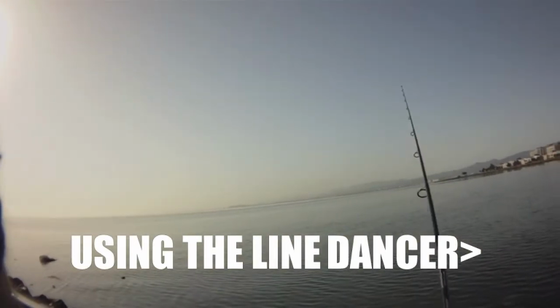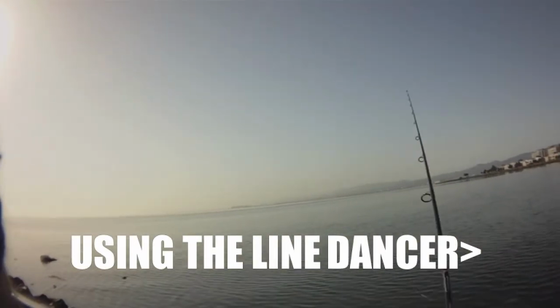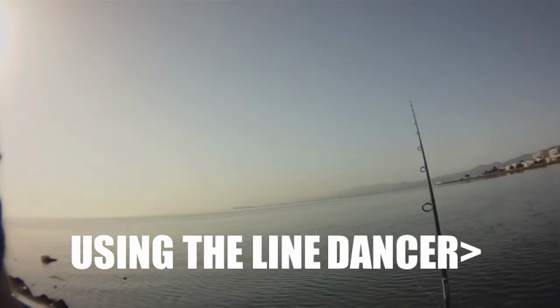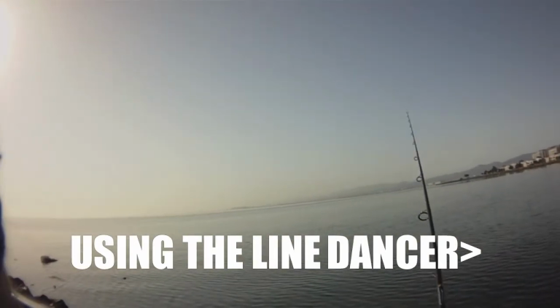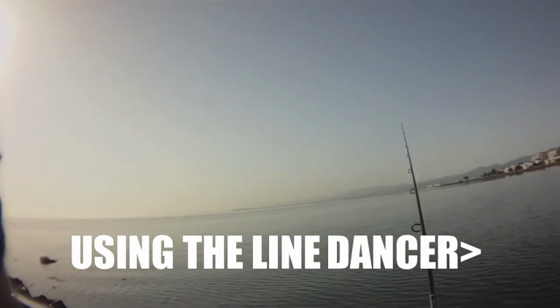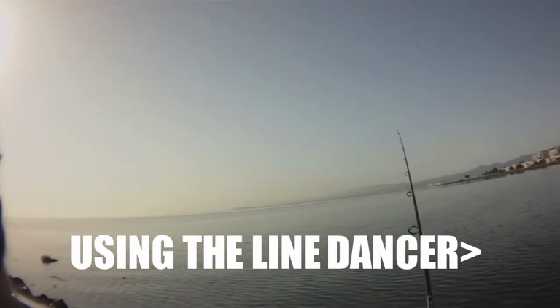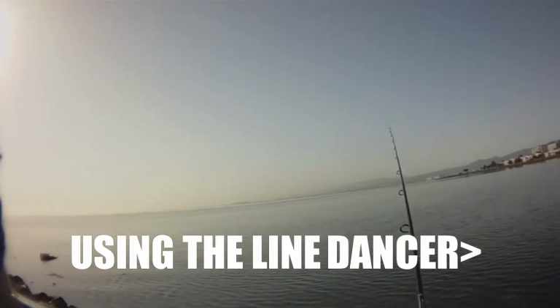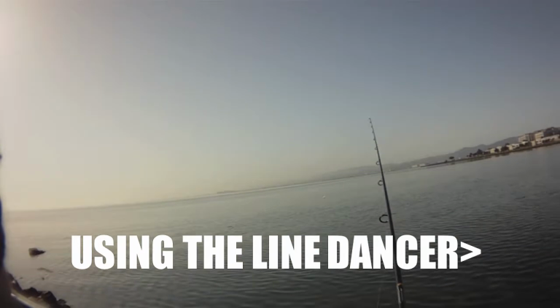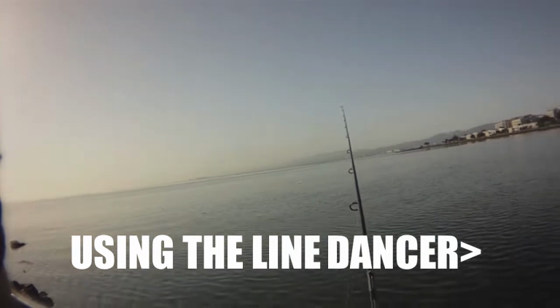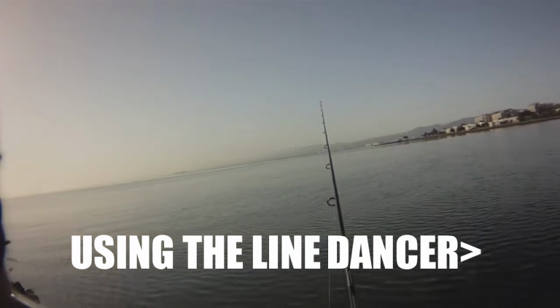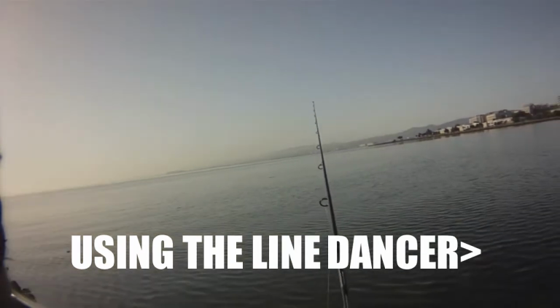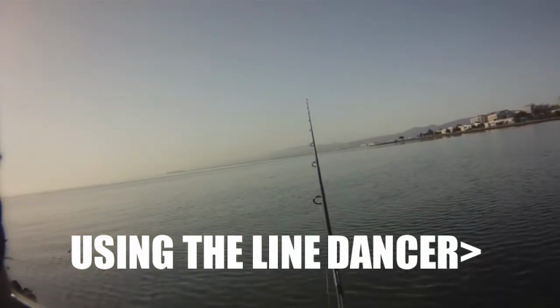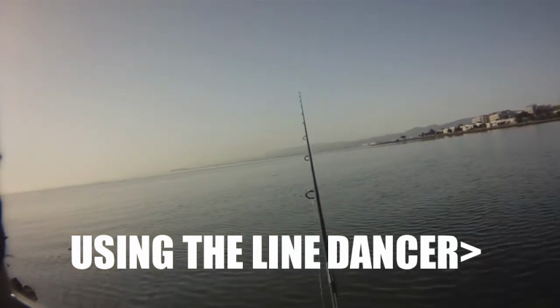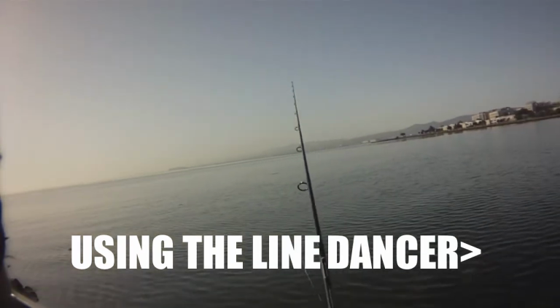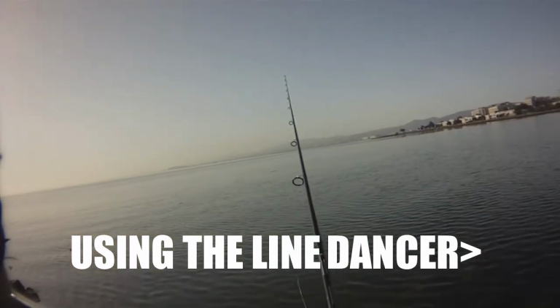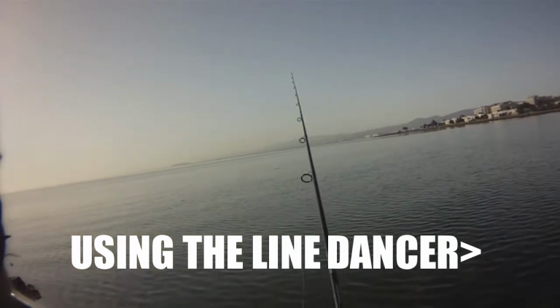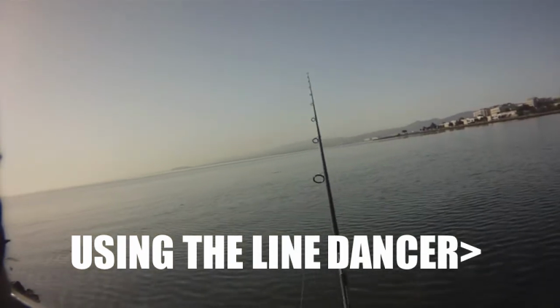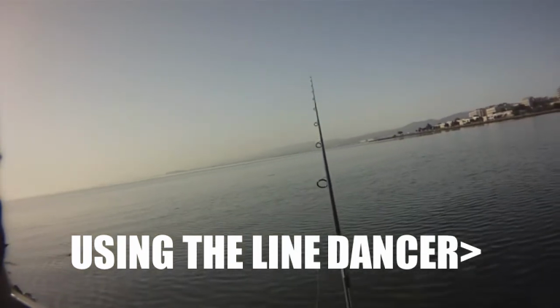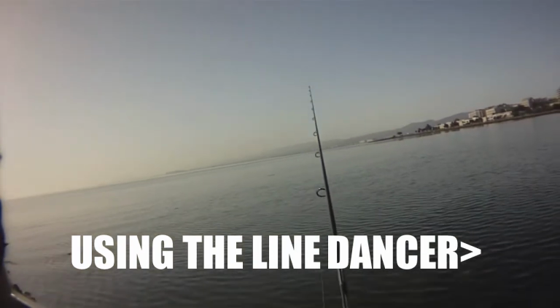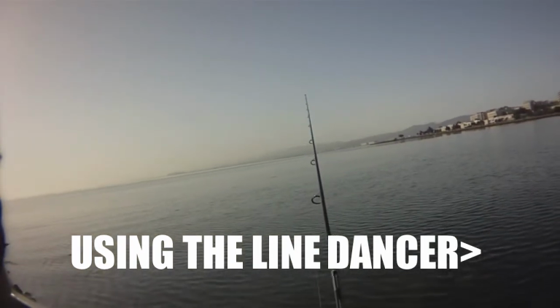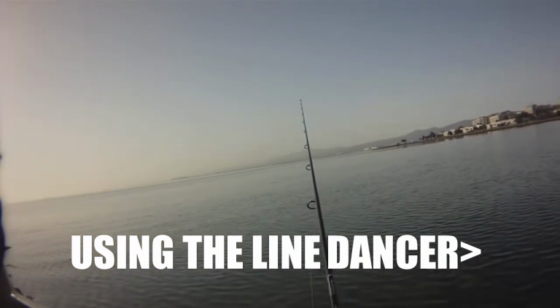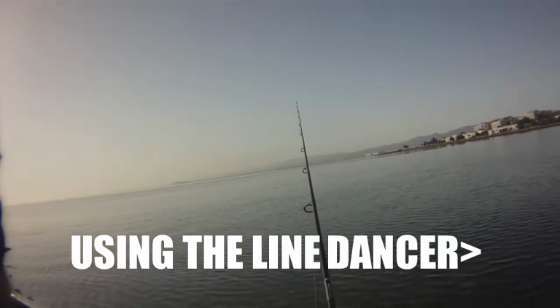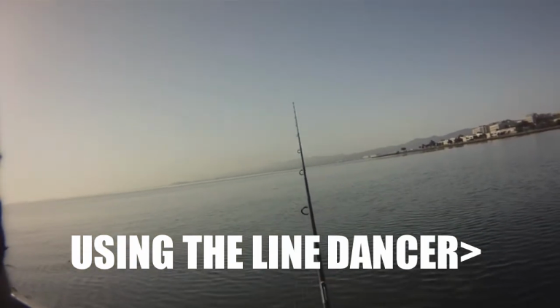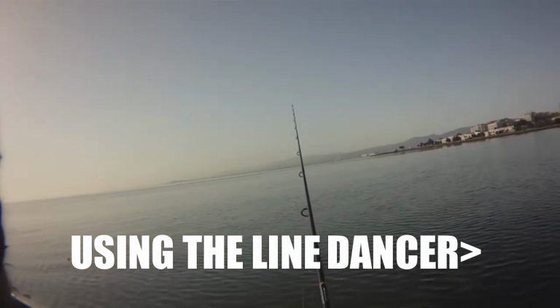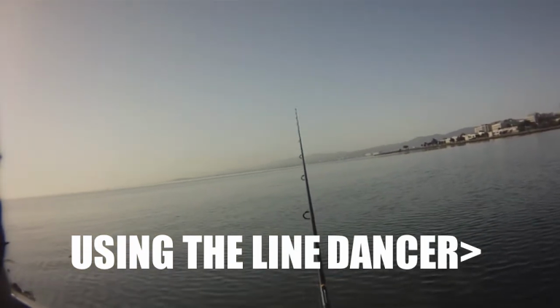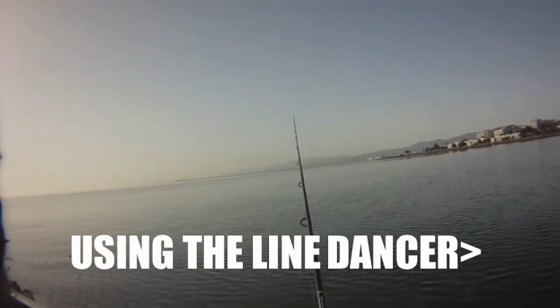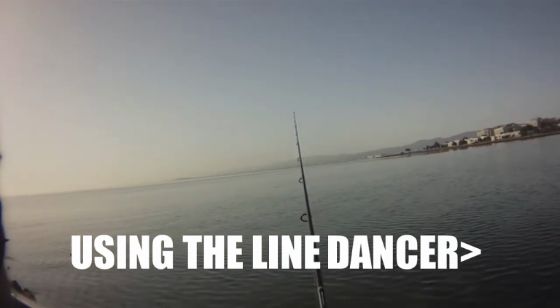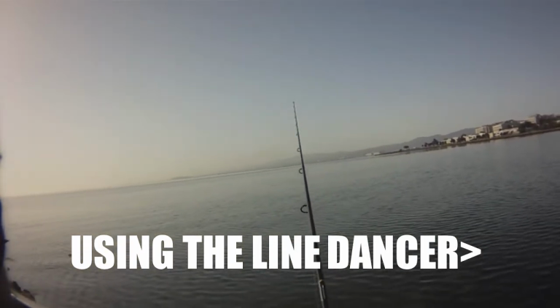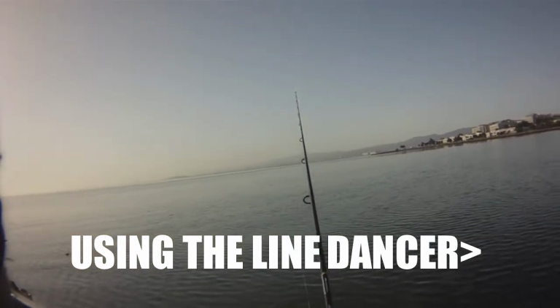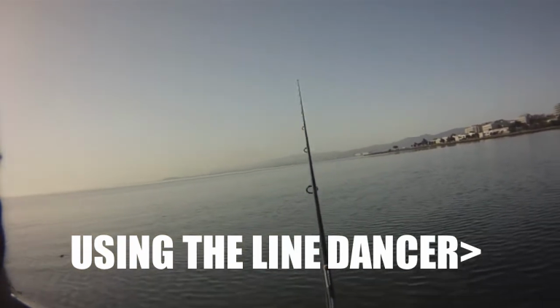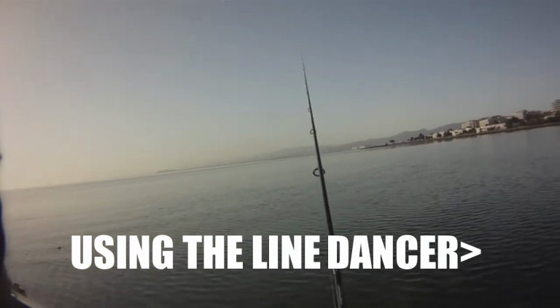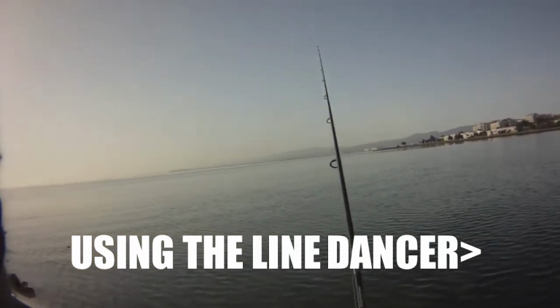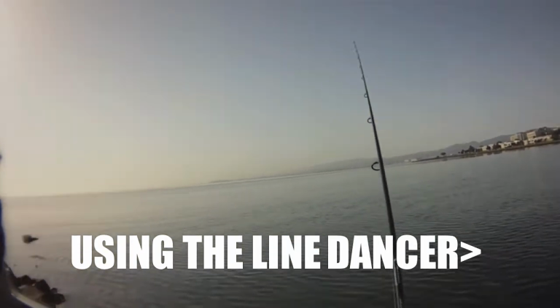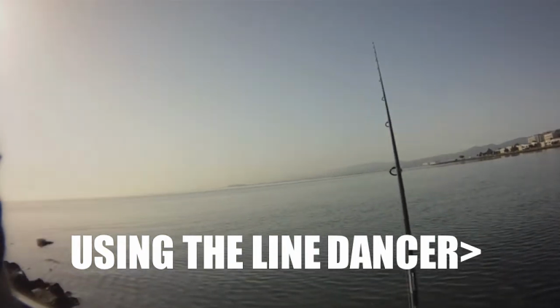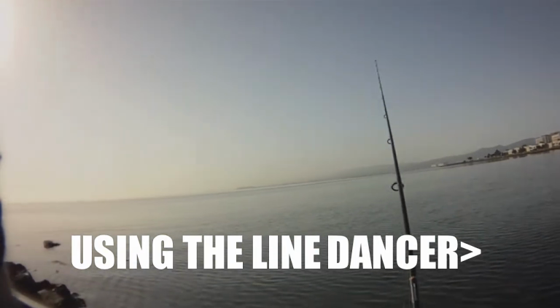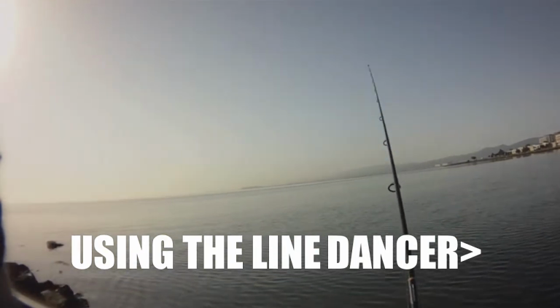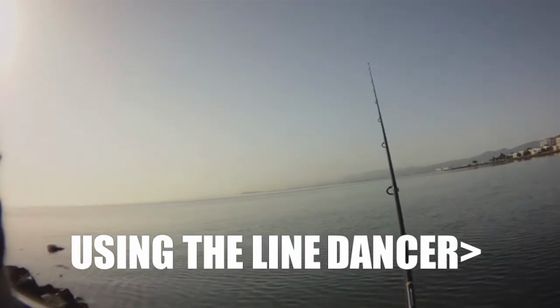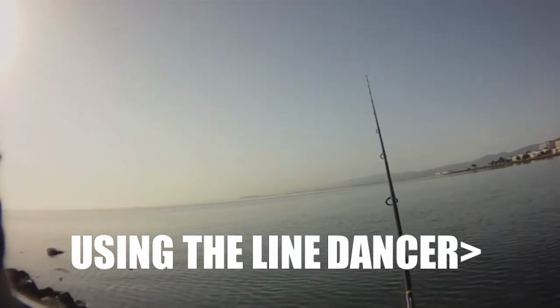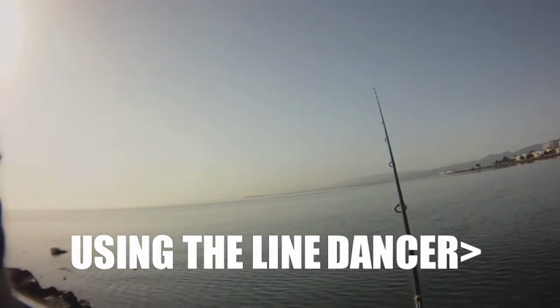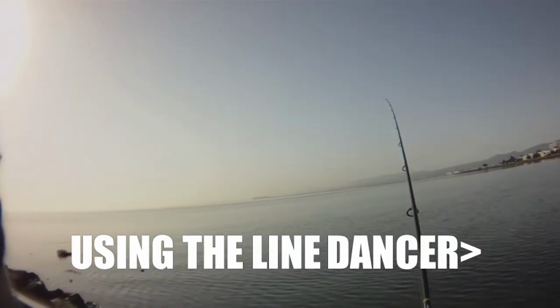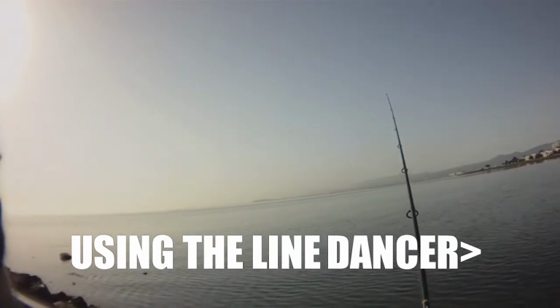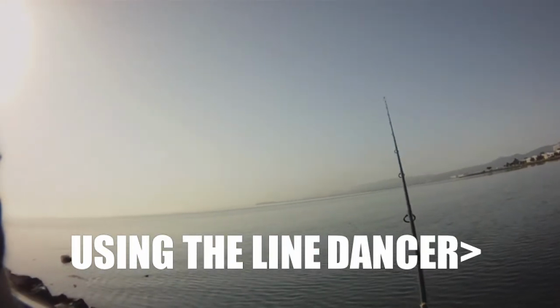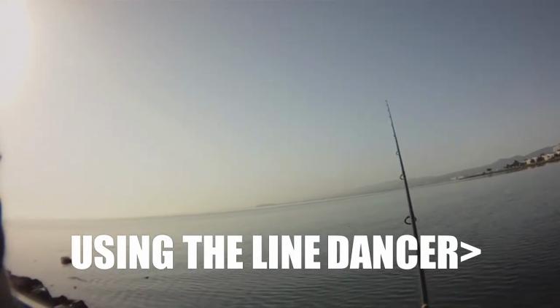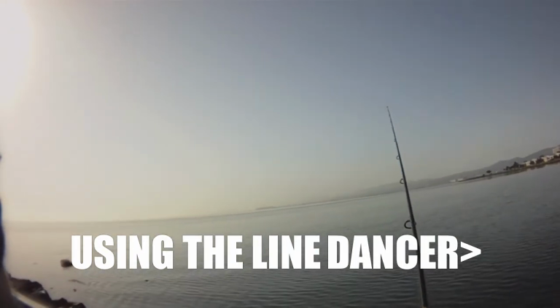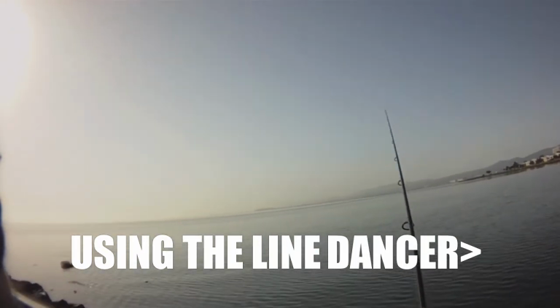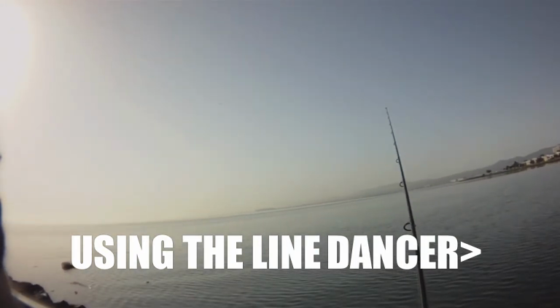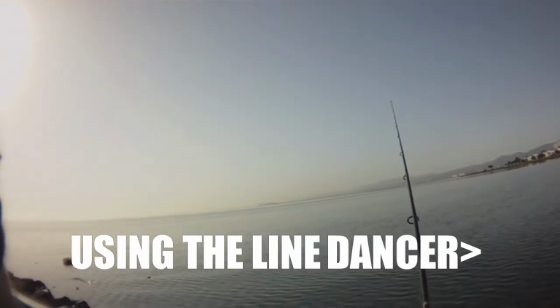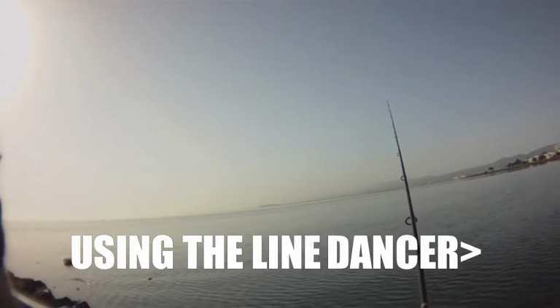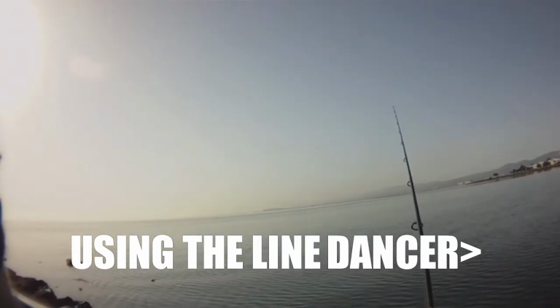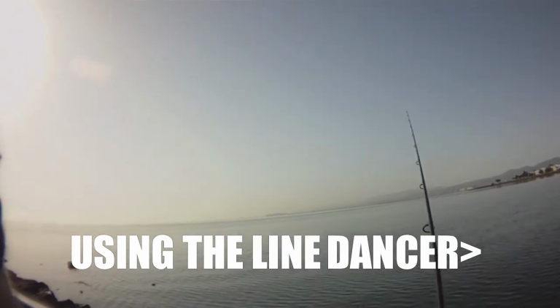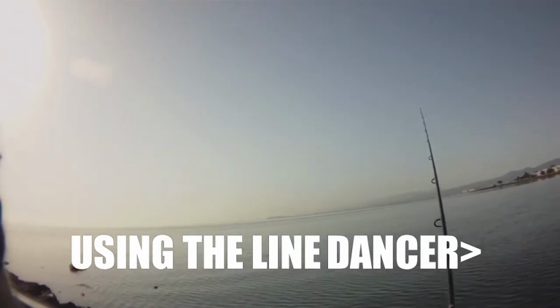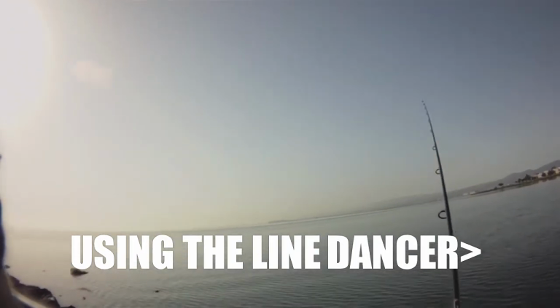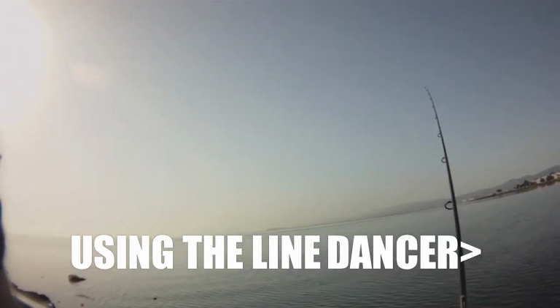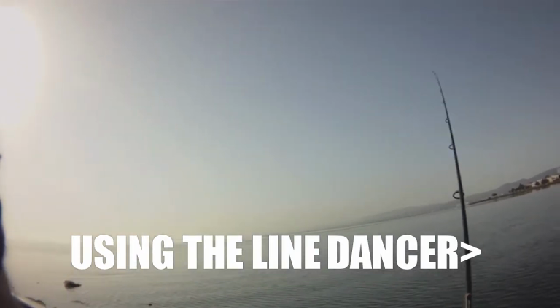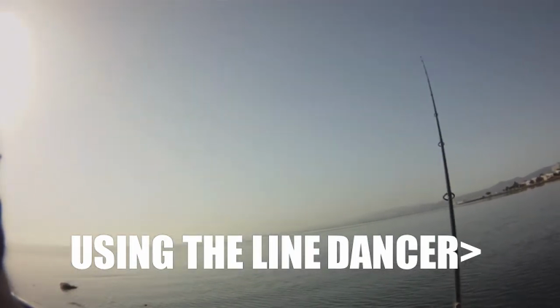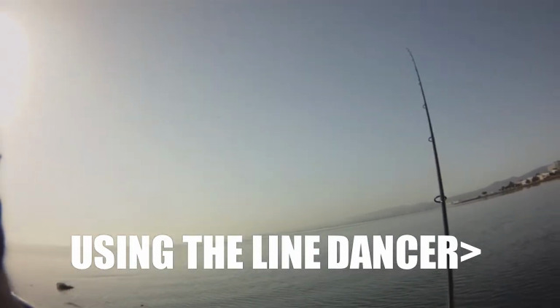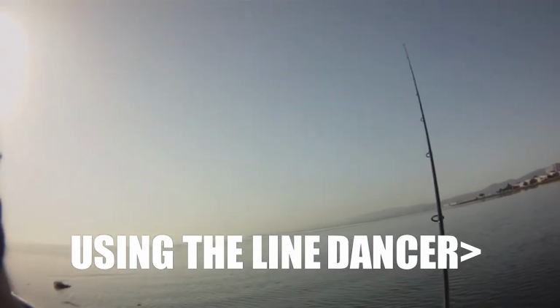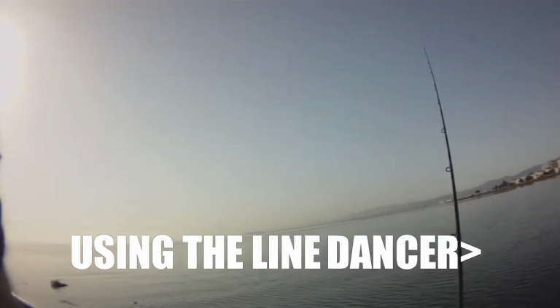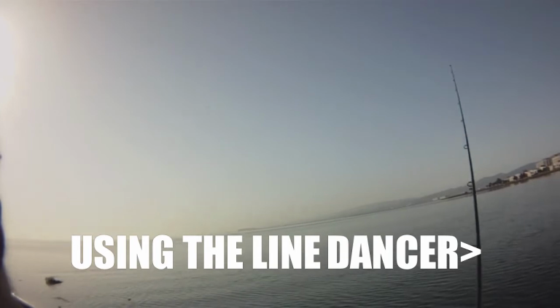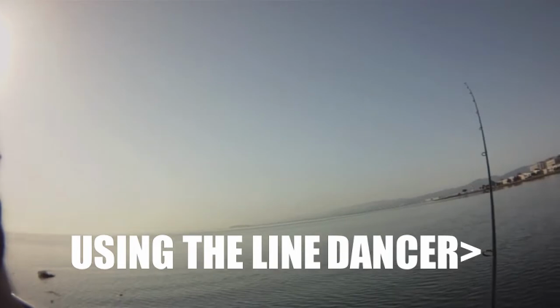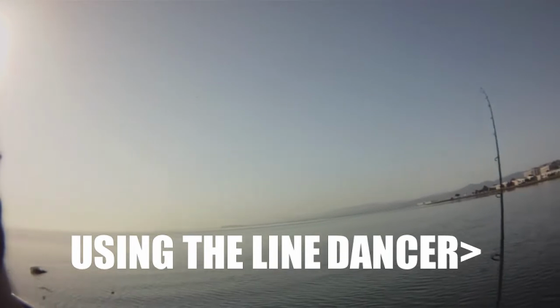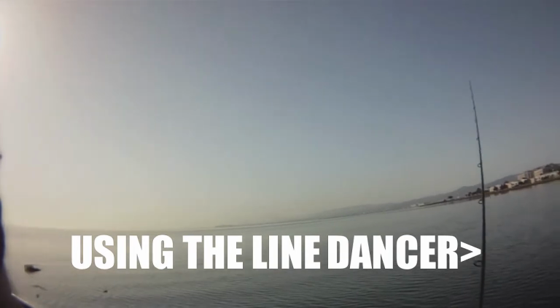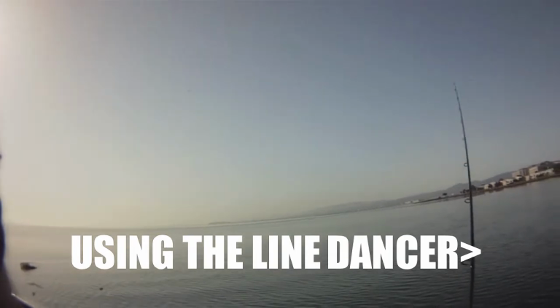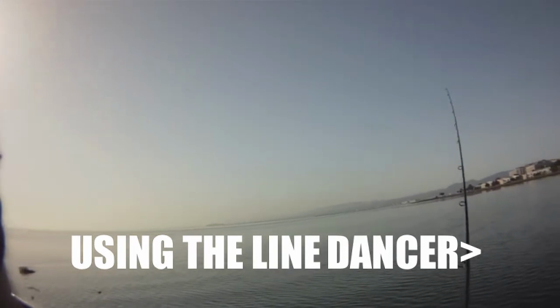Cast it out, build your bail, put it on the line dancer, just wait for something to hit.